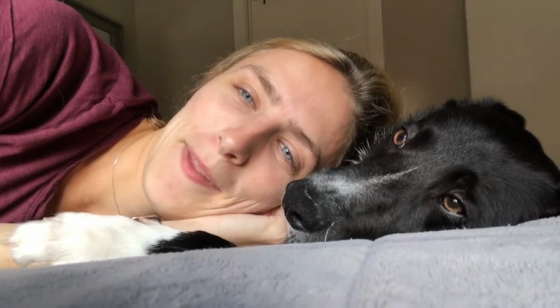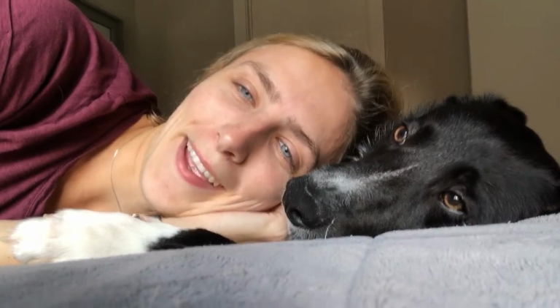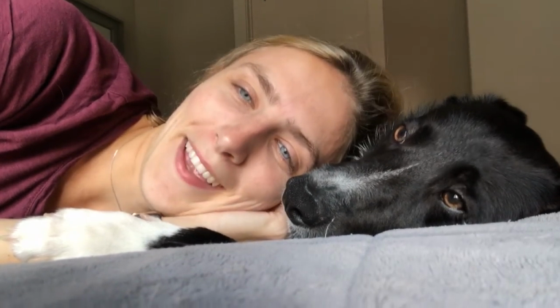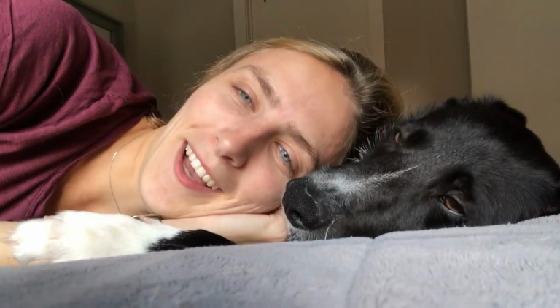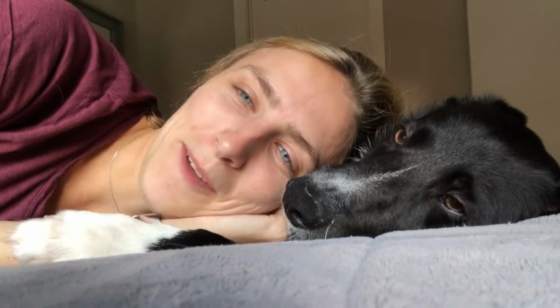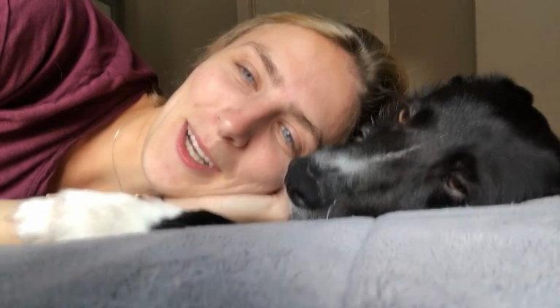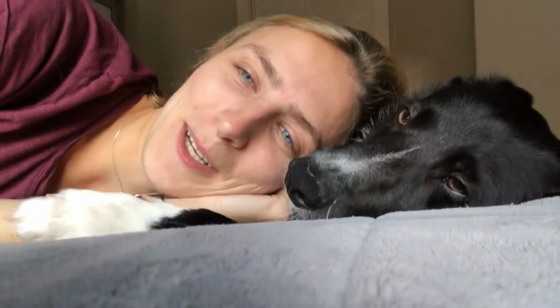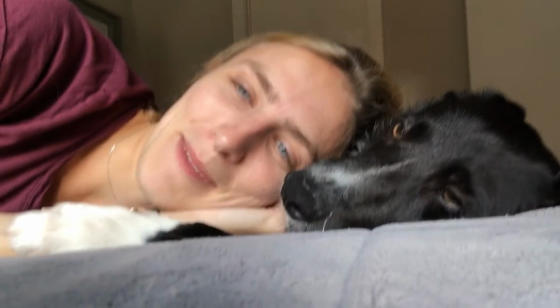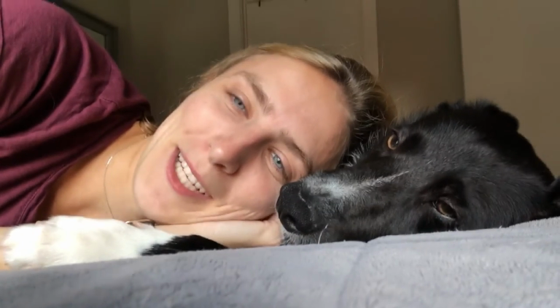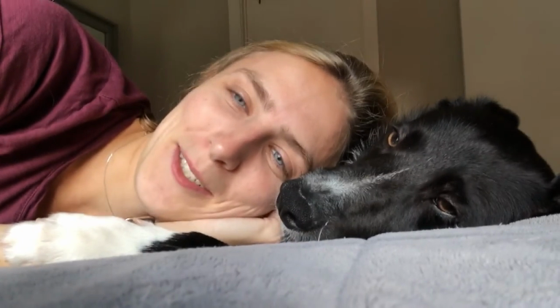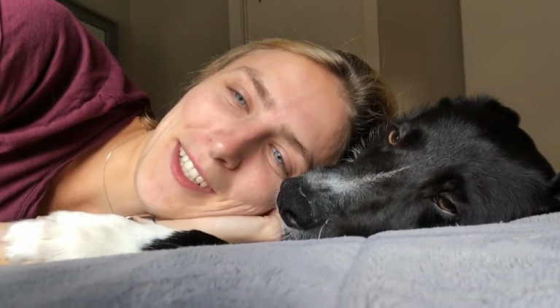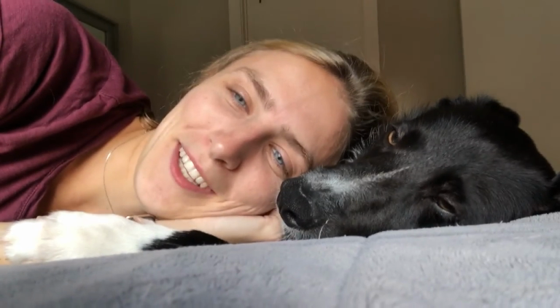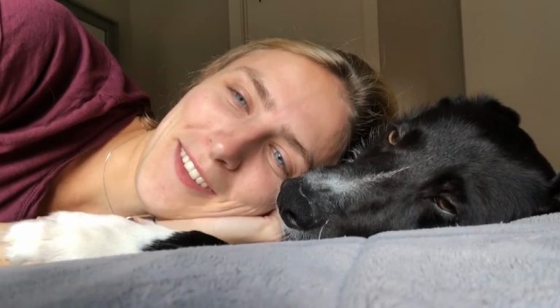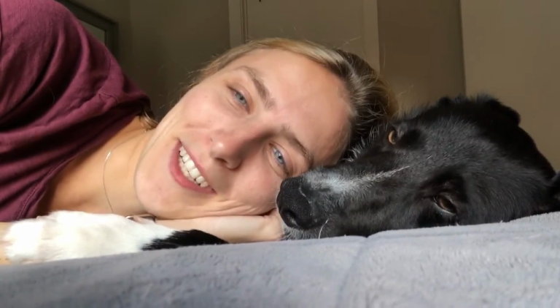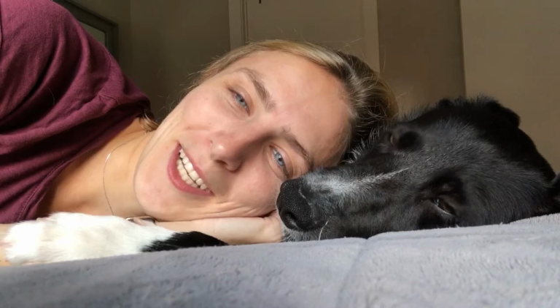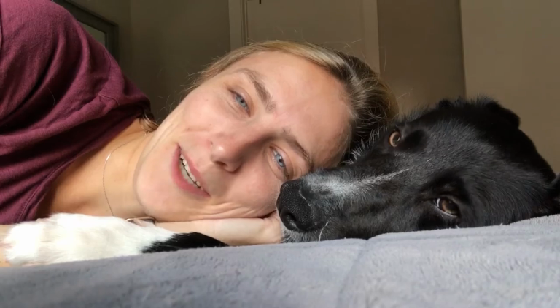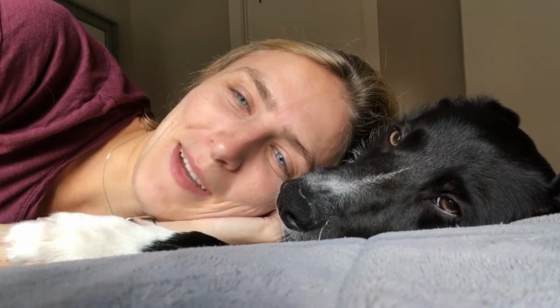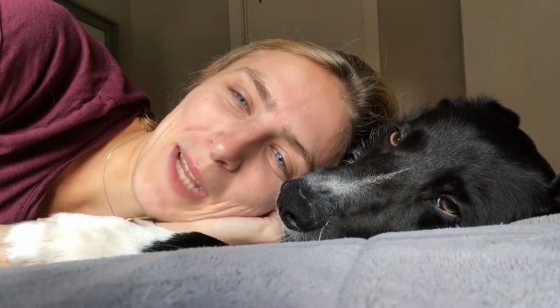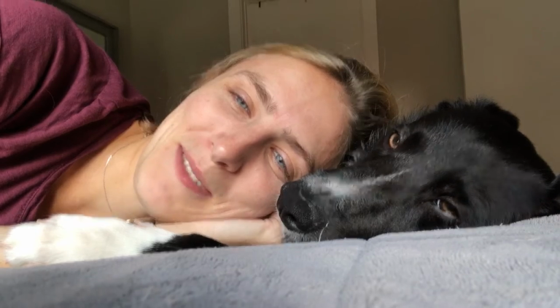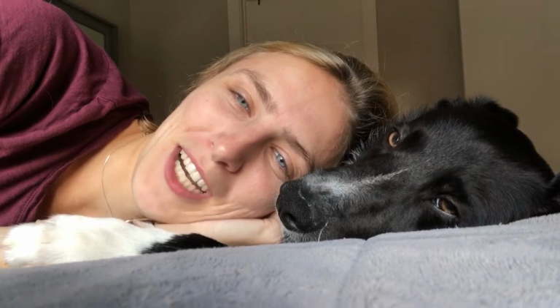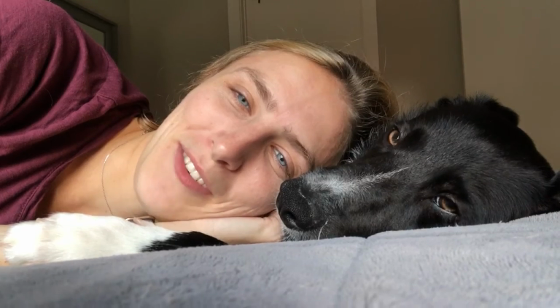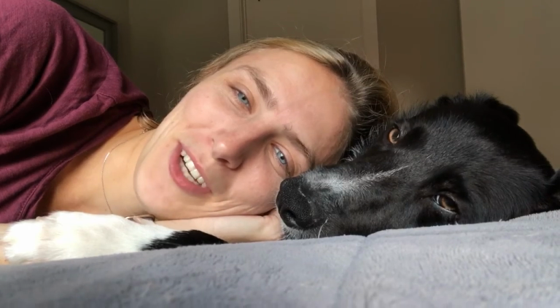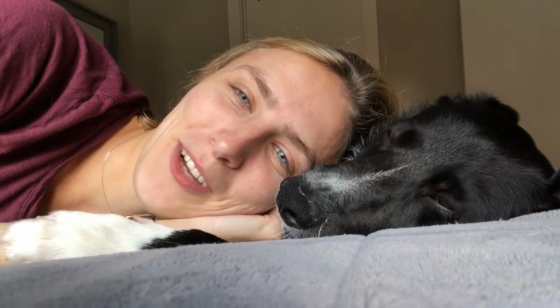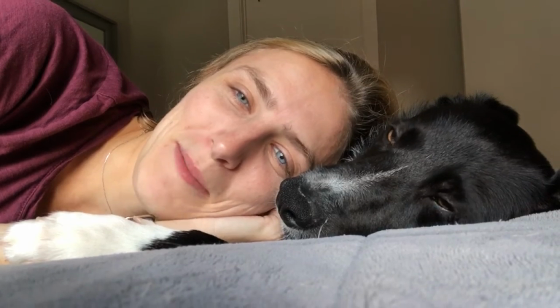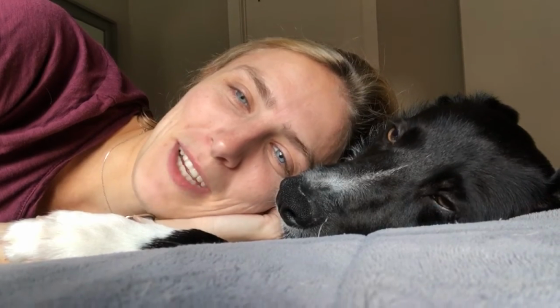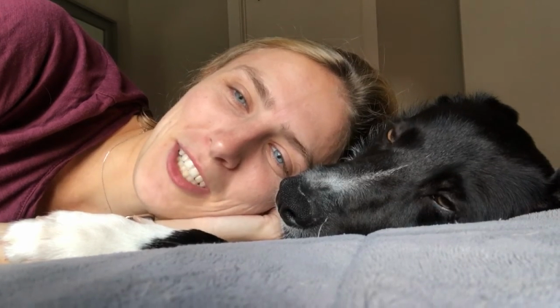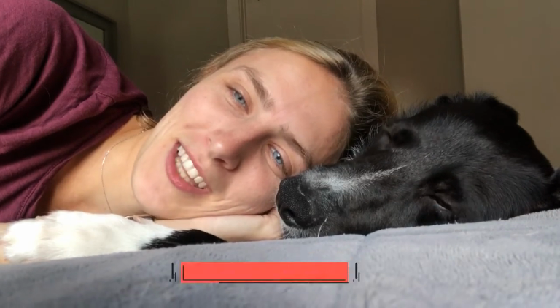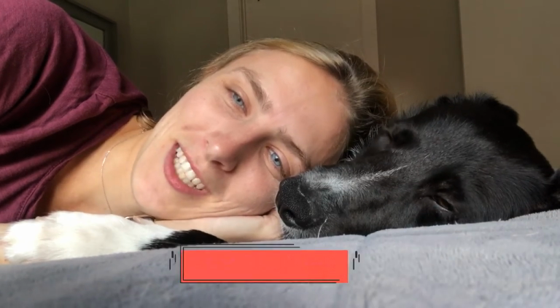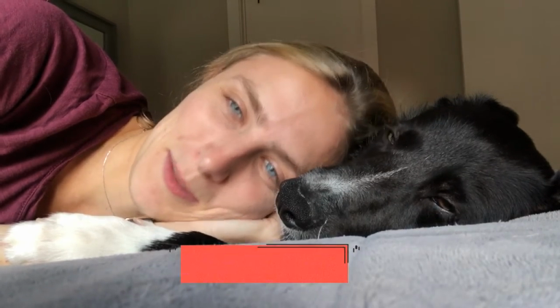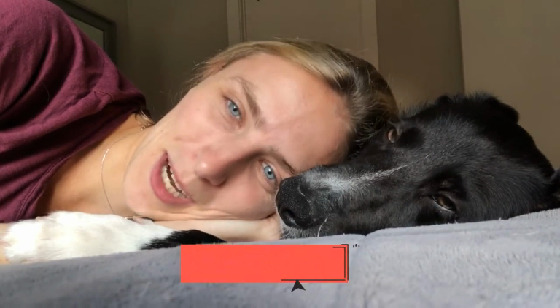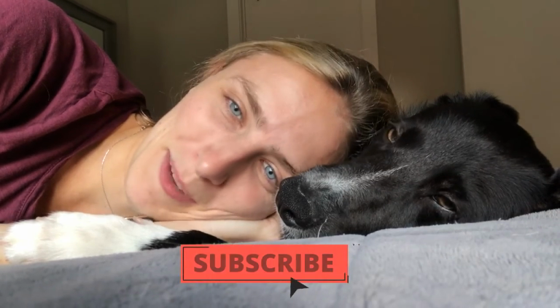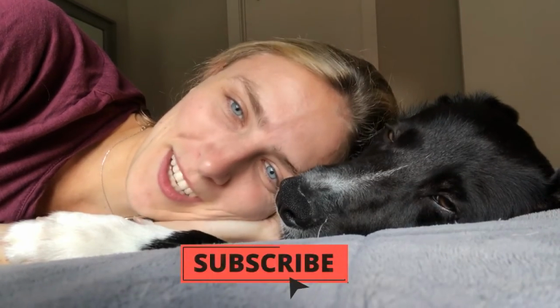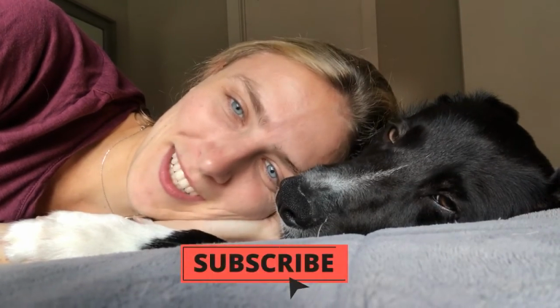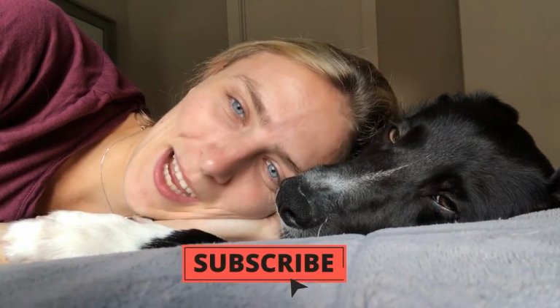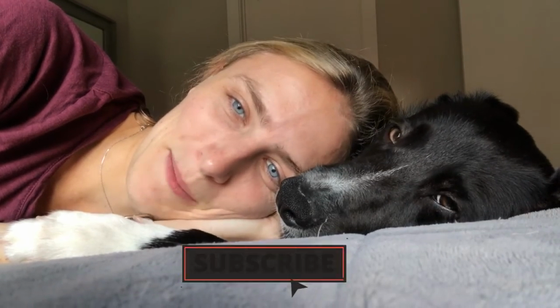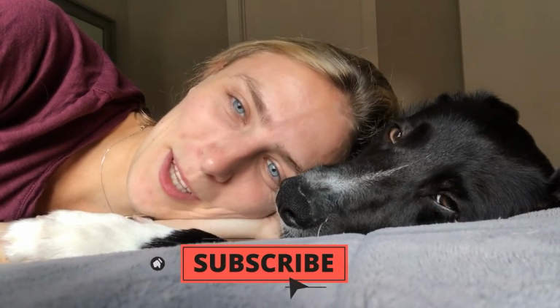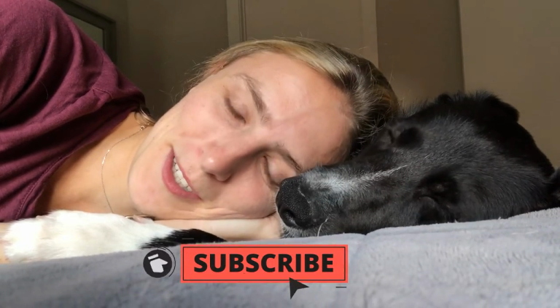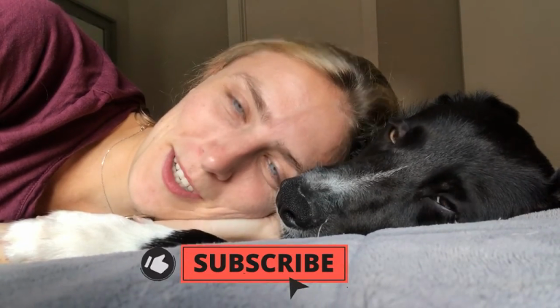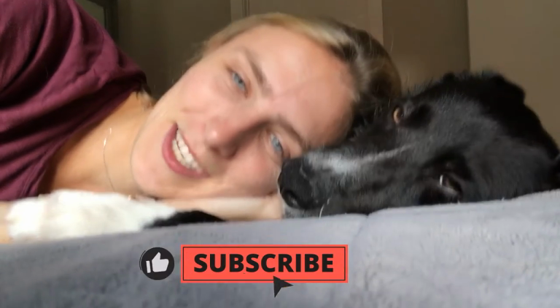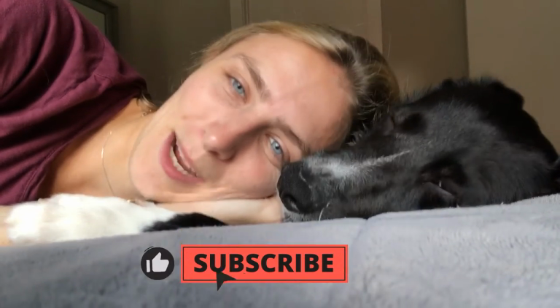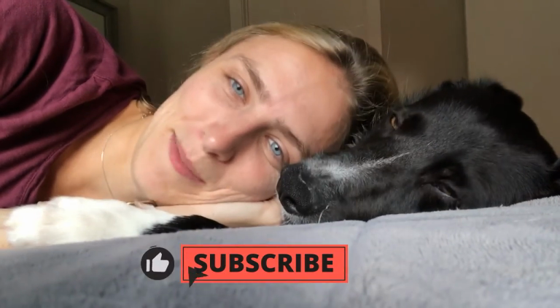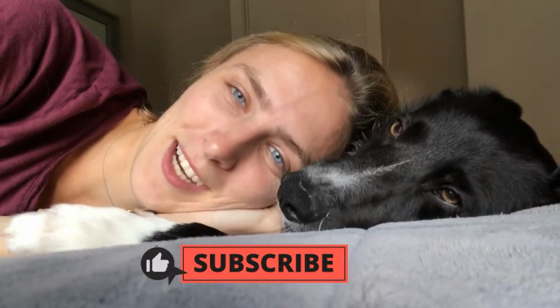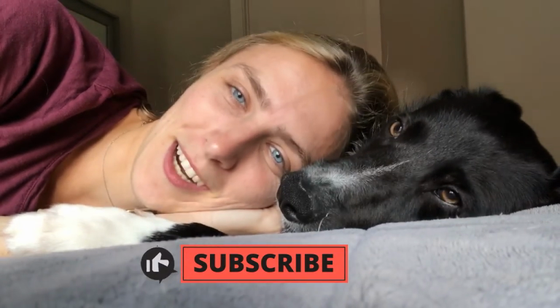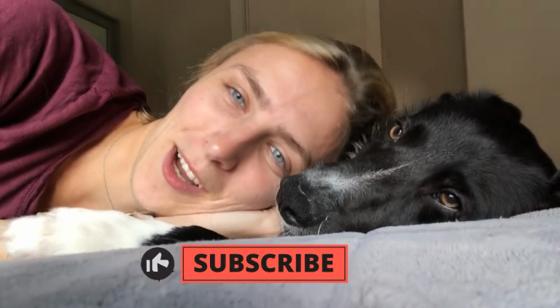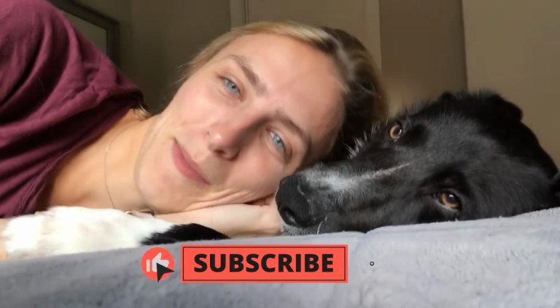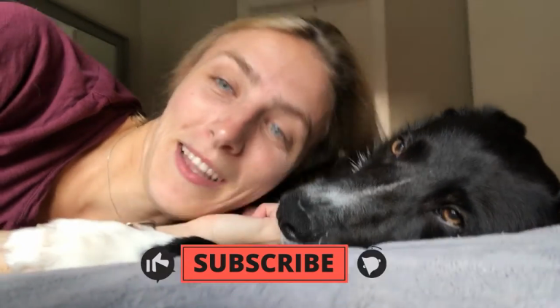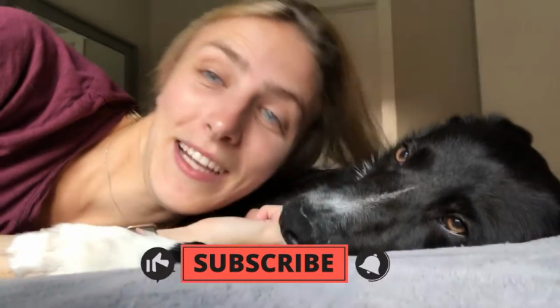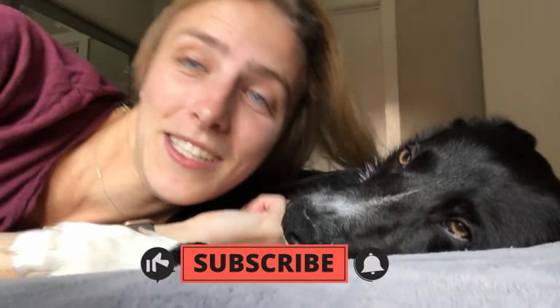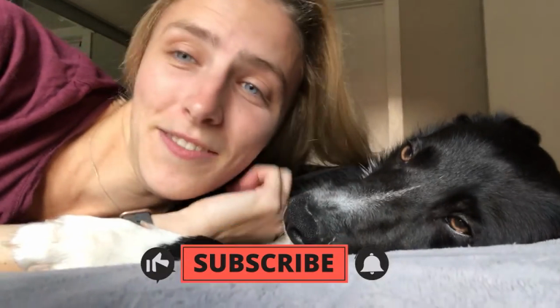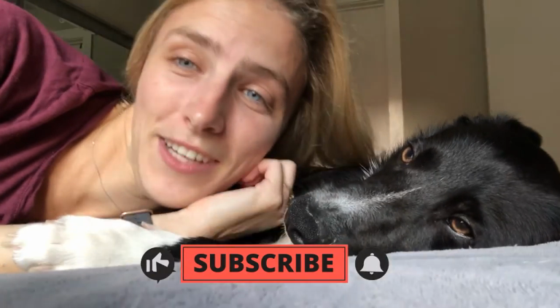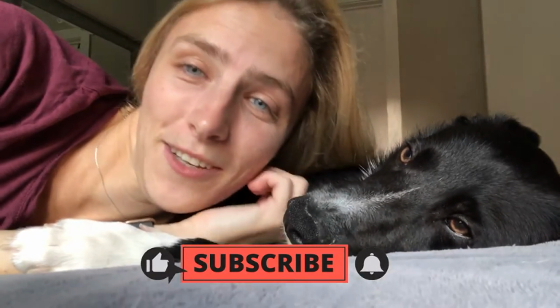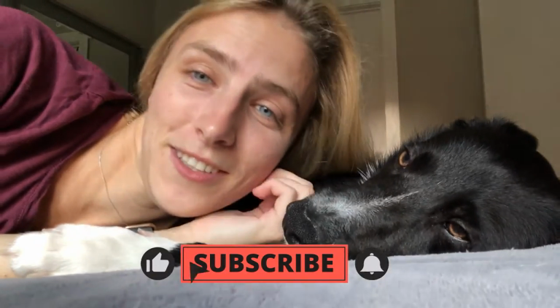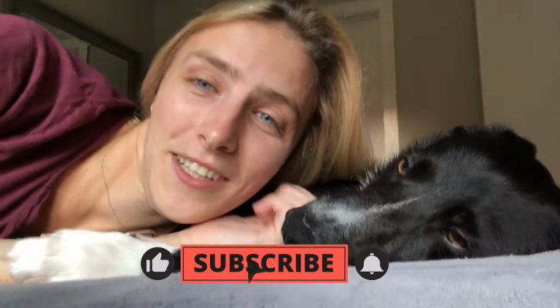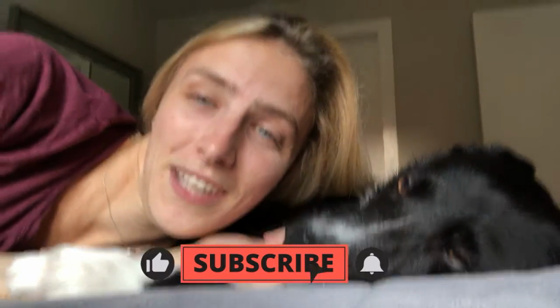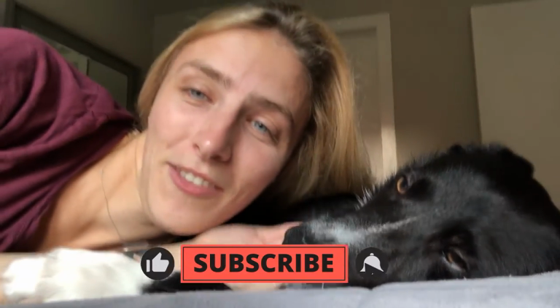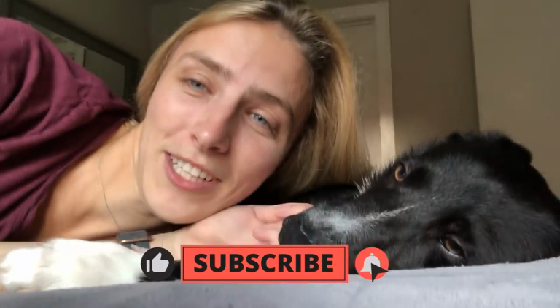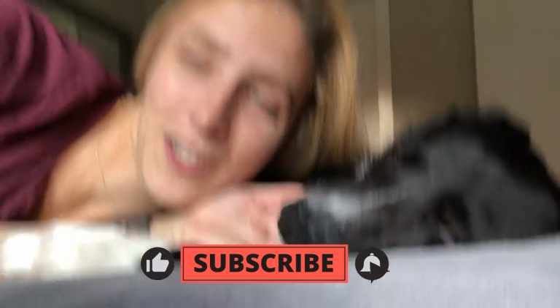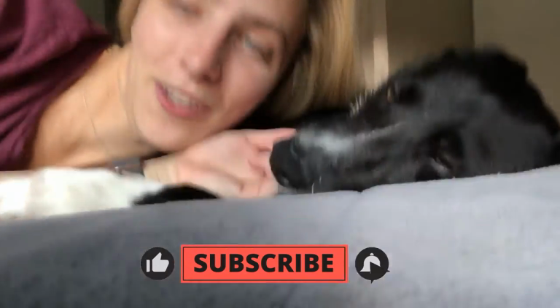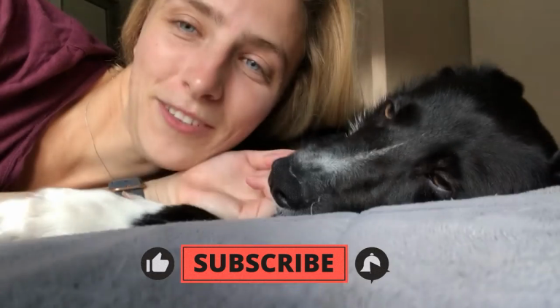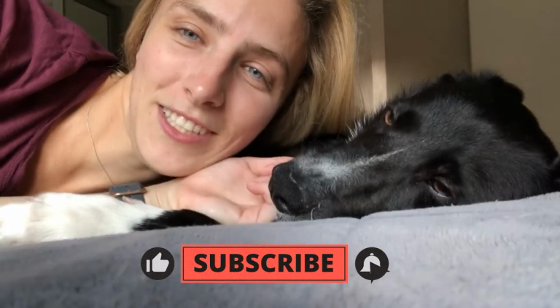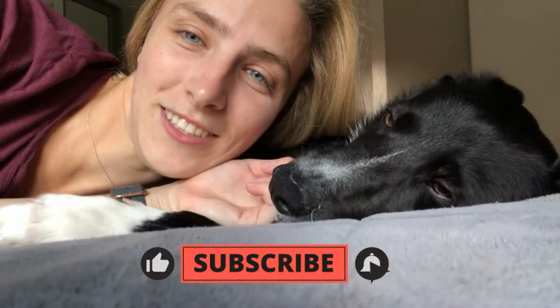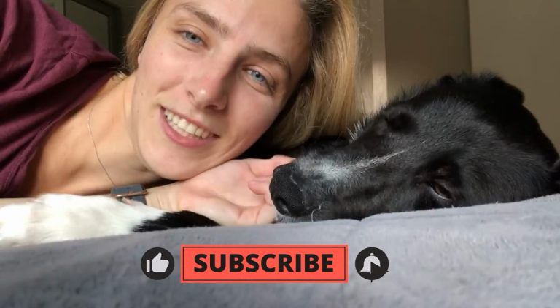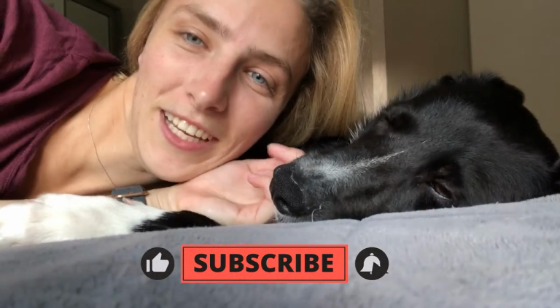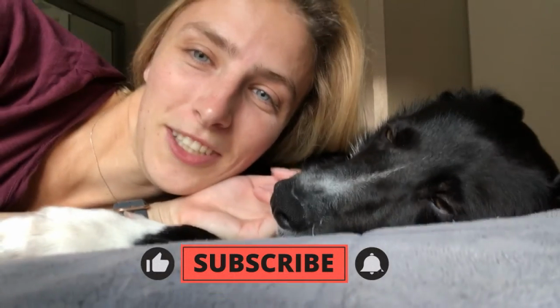Hey y'all, welcome back to another video. My name is Jenna. If you're new here, make sure you hit the subscribe button down below so you can stay up to date on all my latest videos. You guys don't know — this is Jaeger.